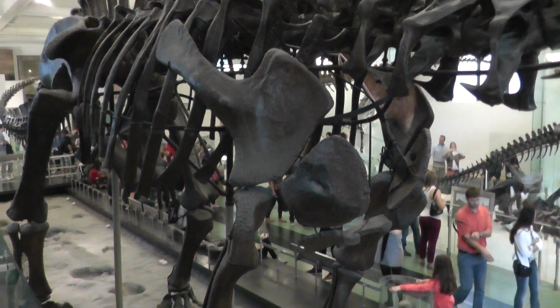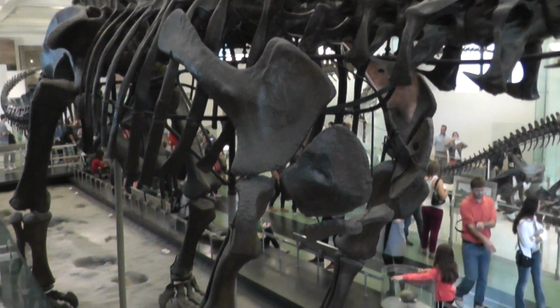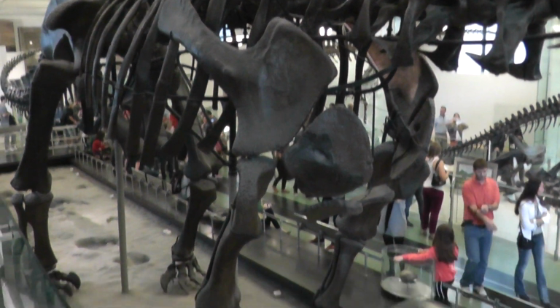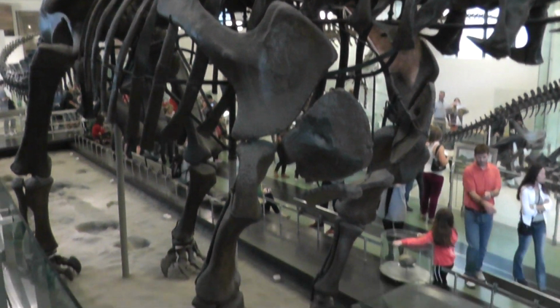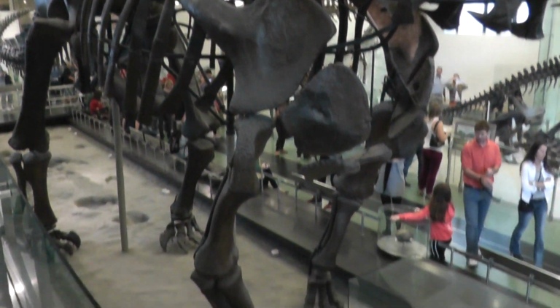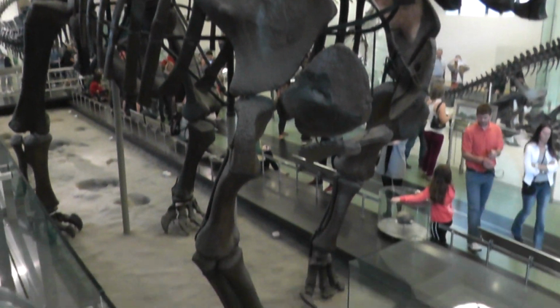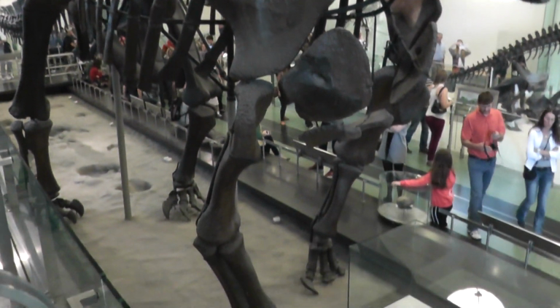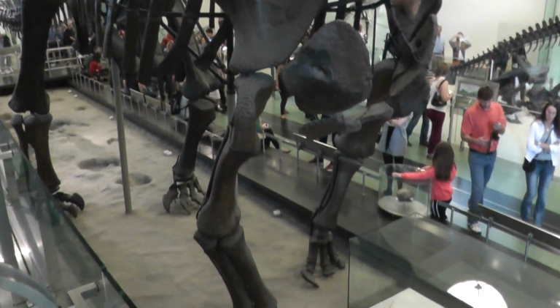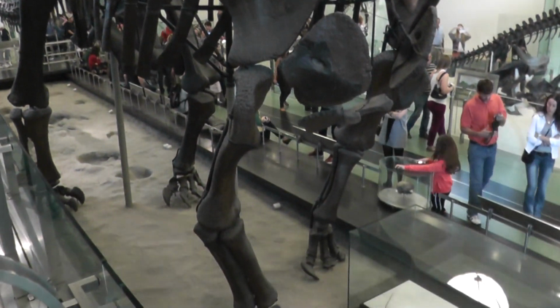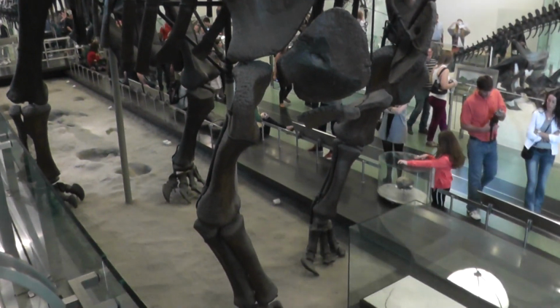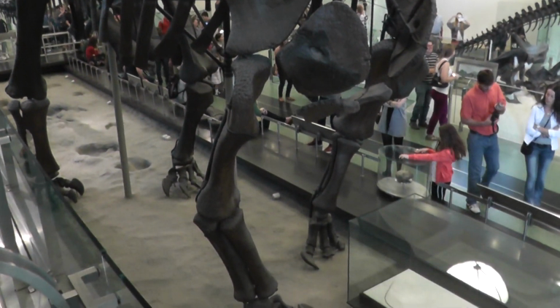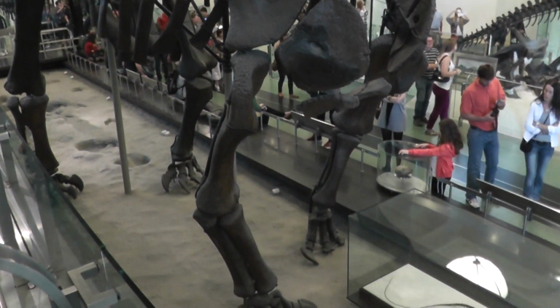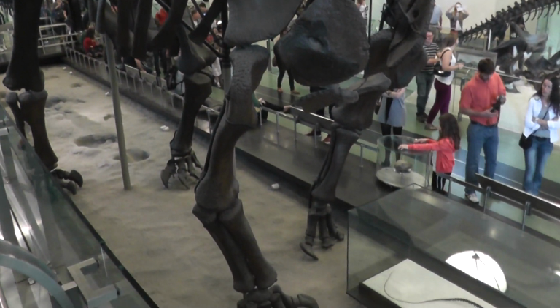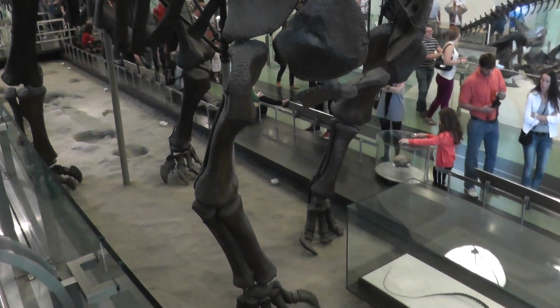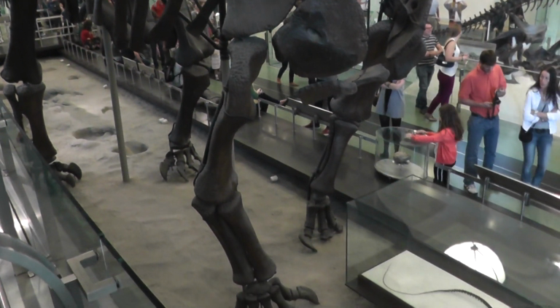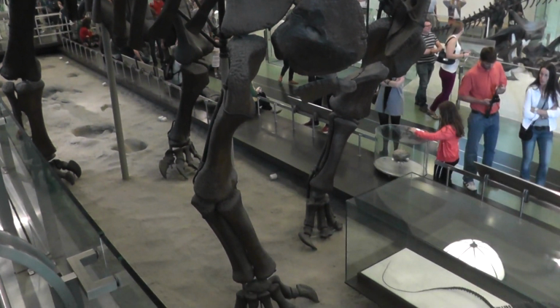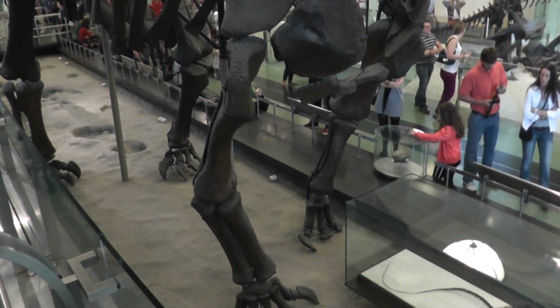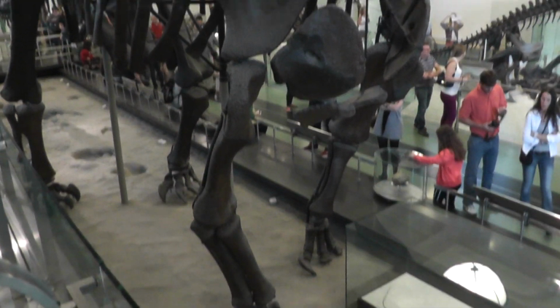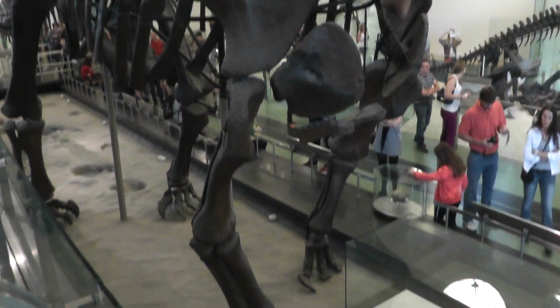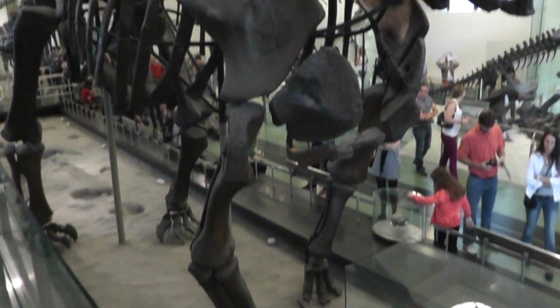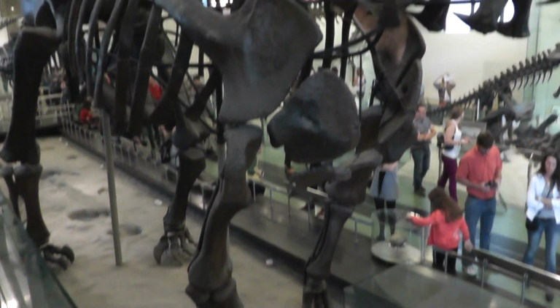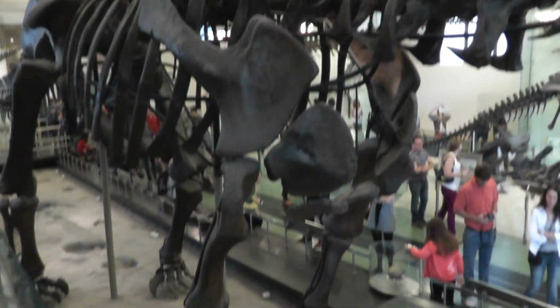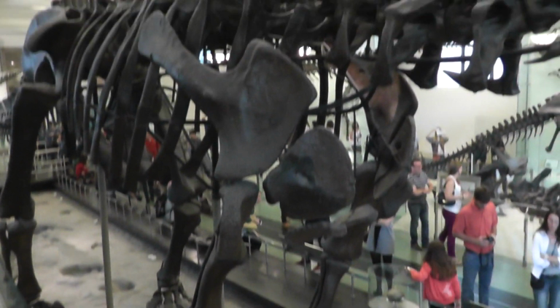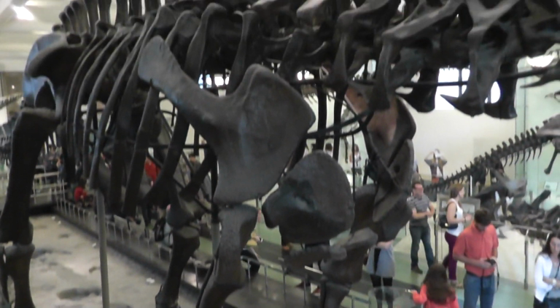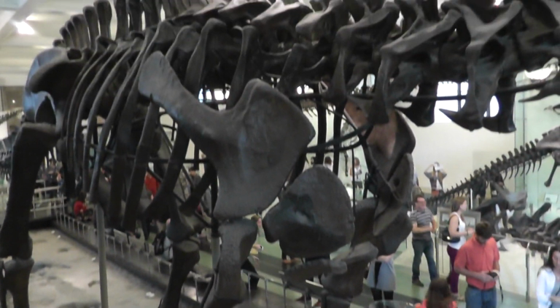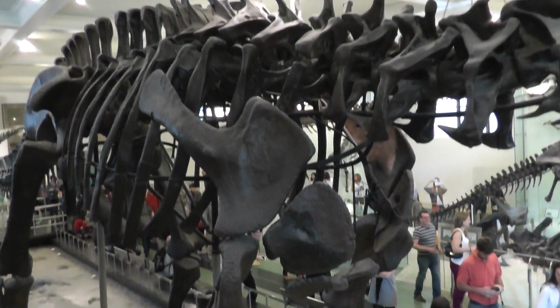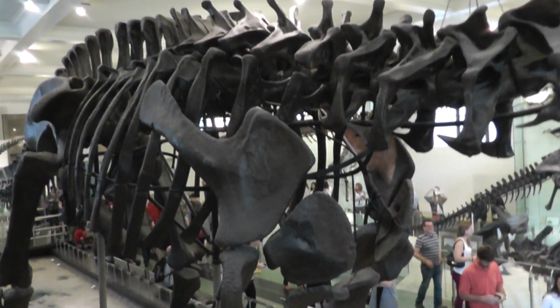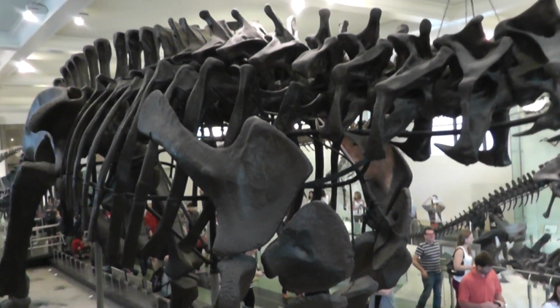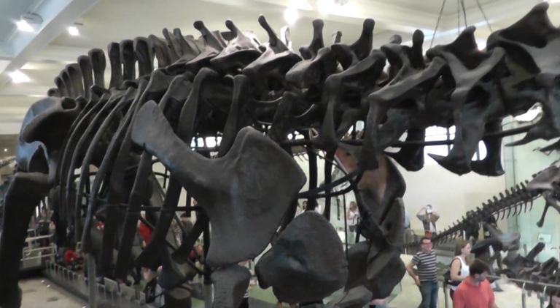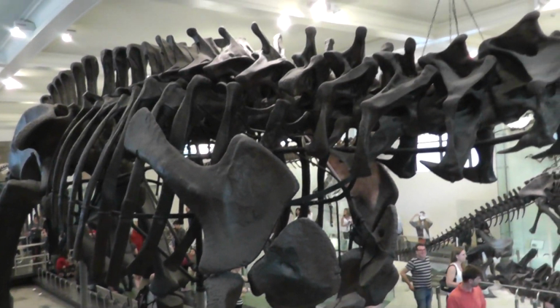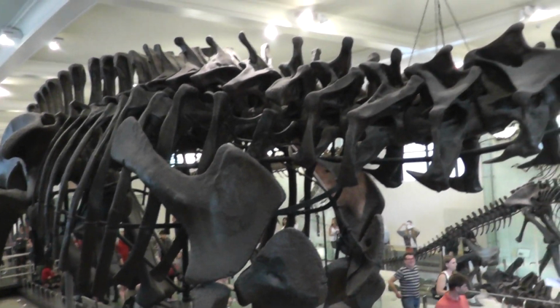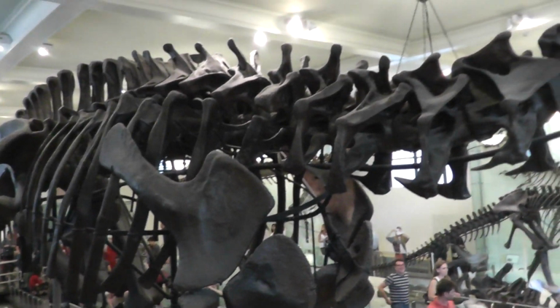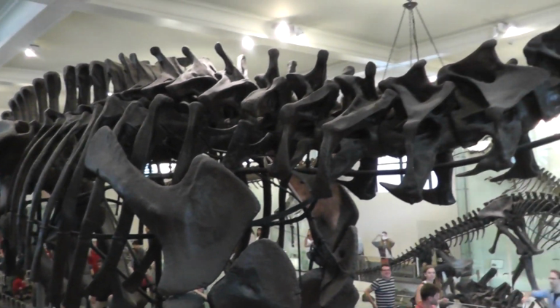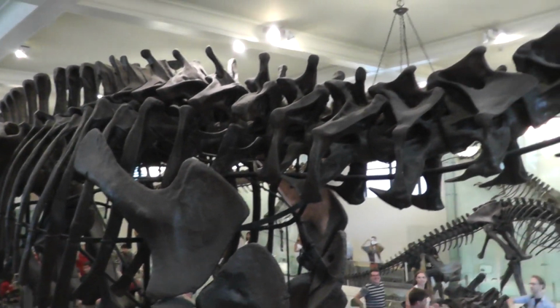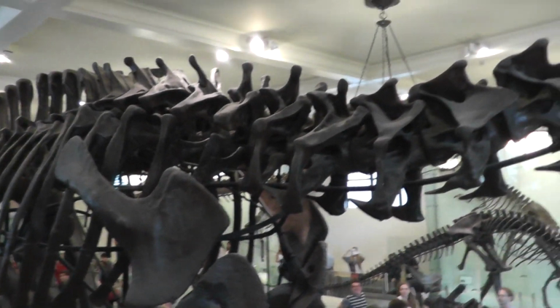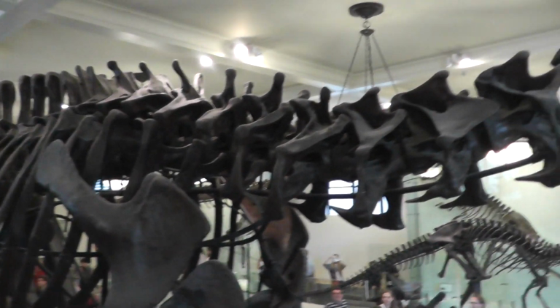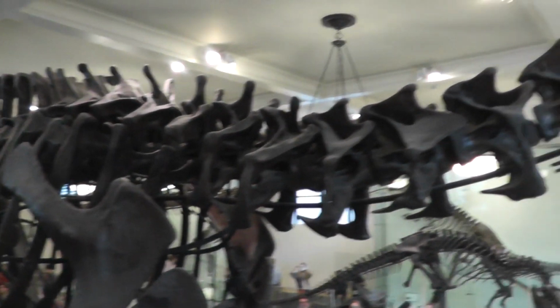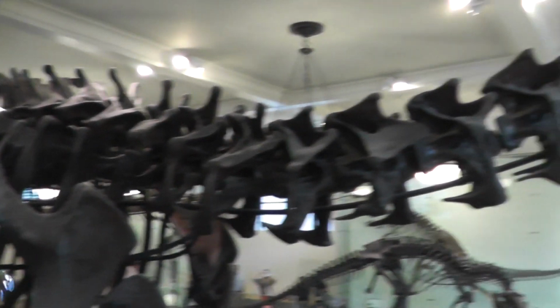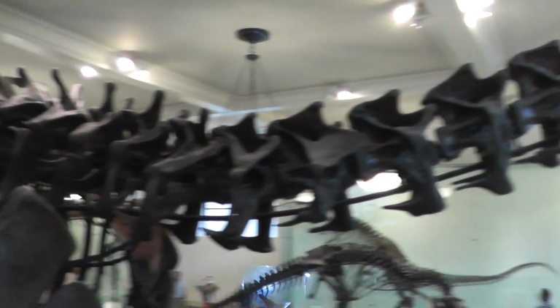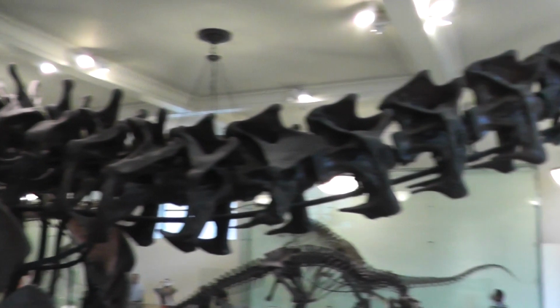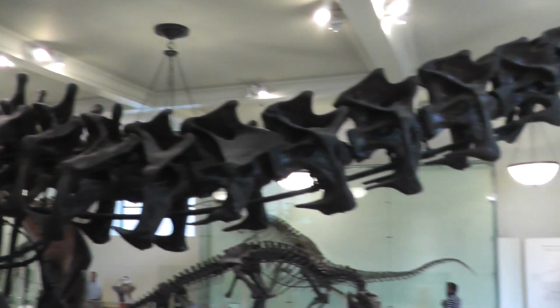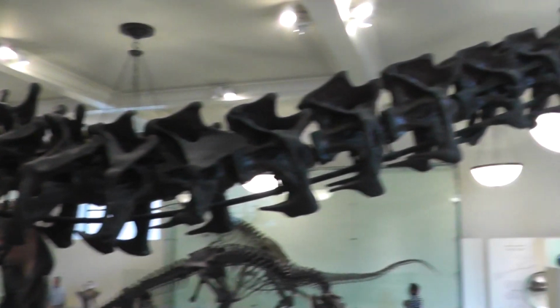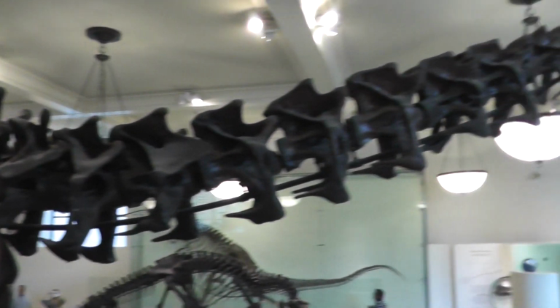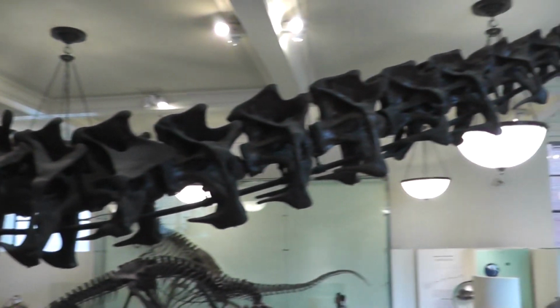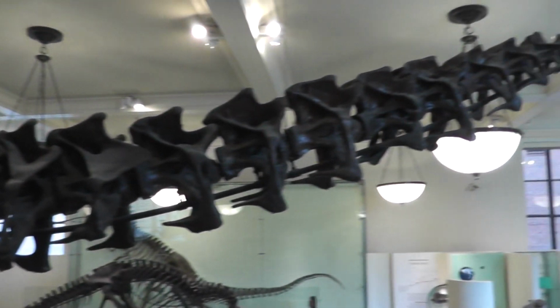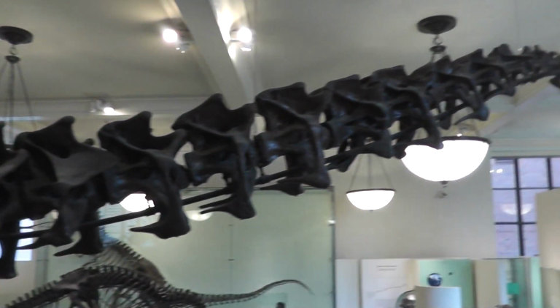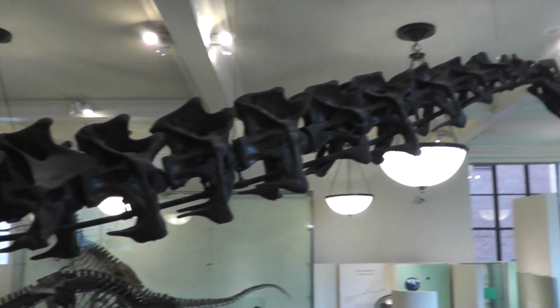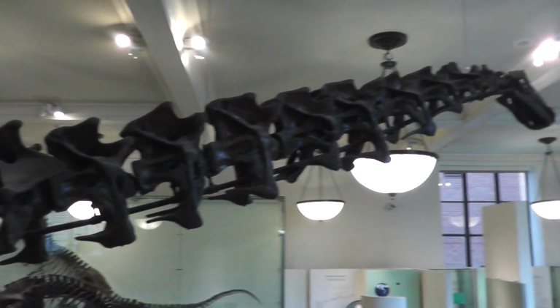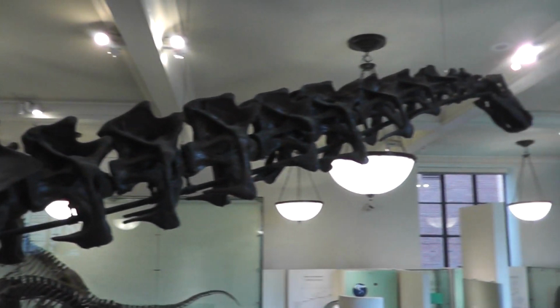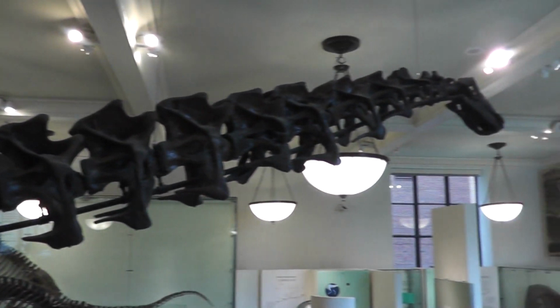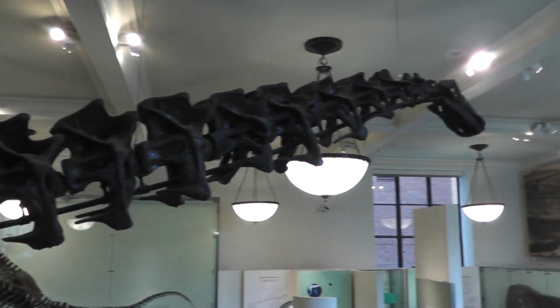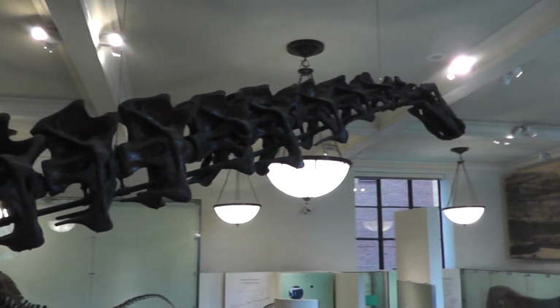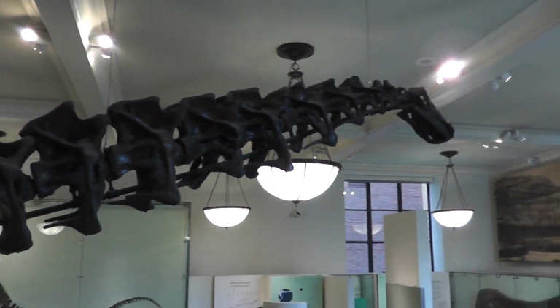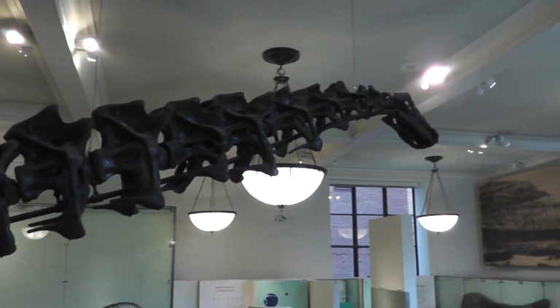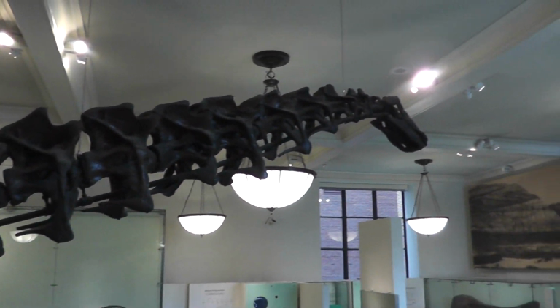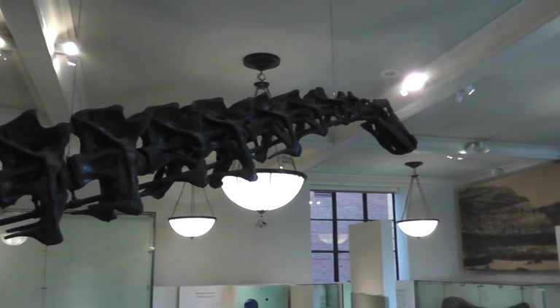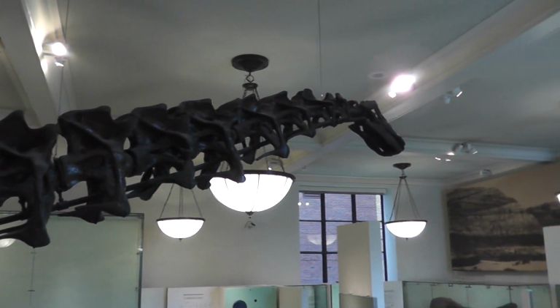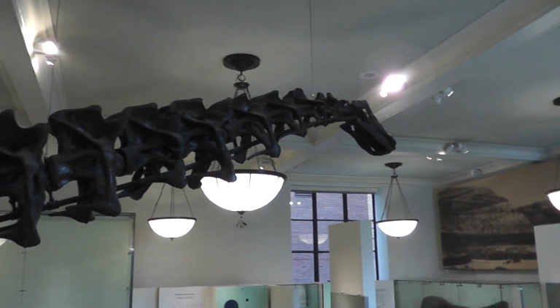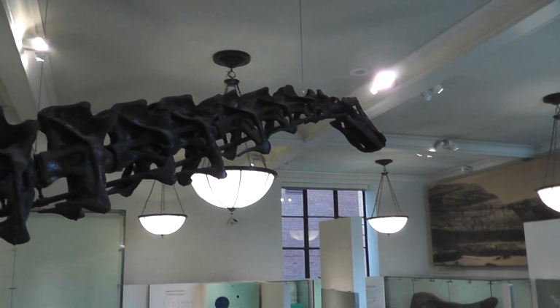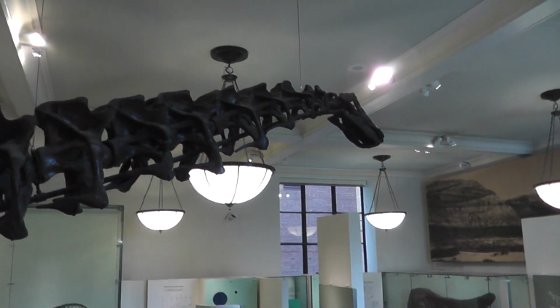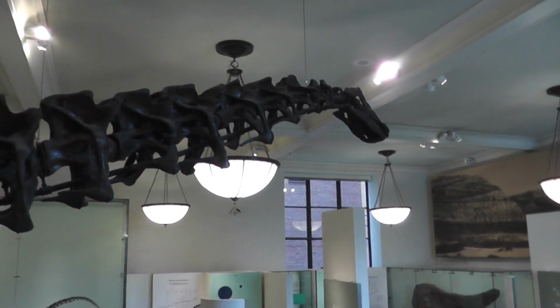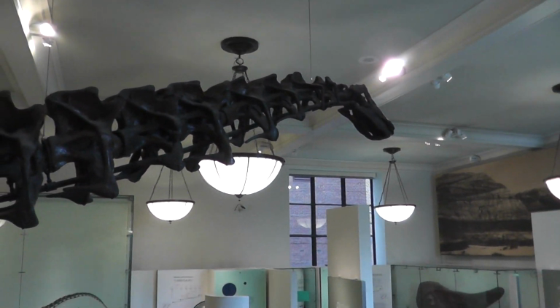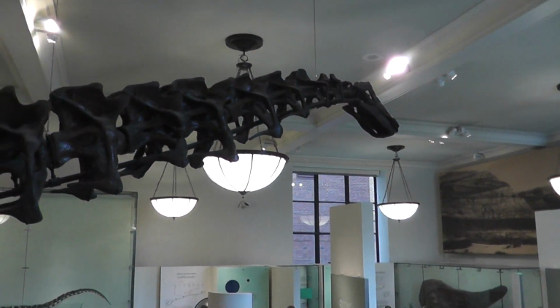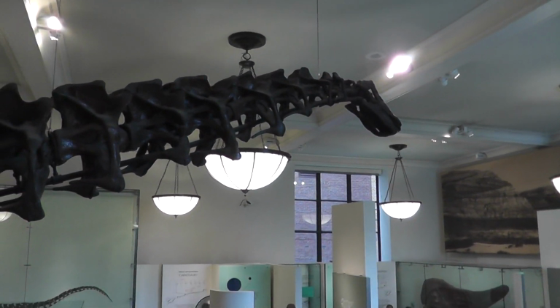That giant ears. And here's the American Museum of Natural History. Signing off.